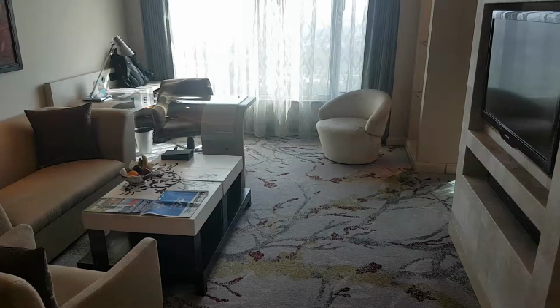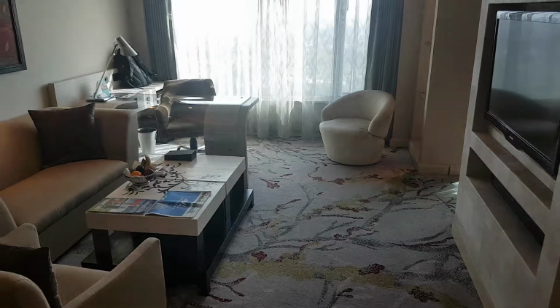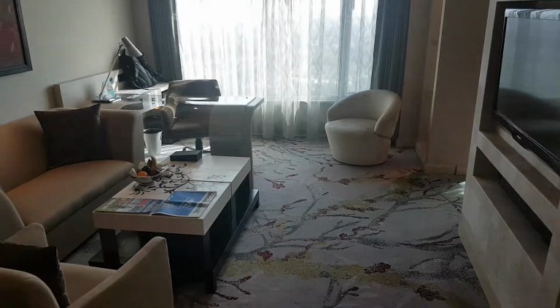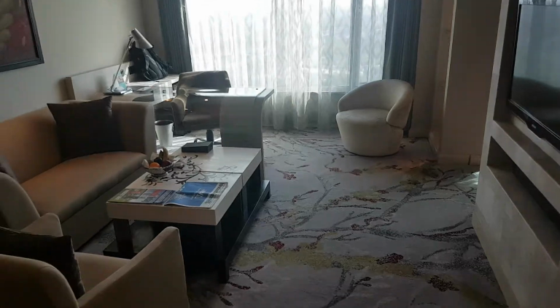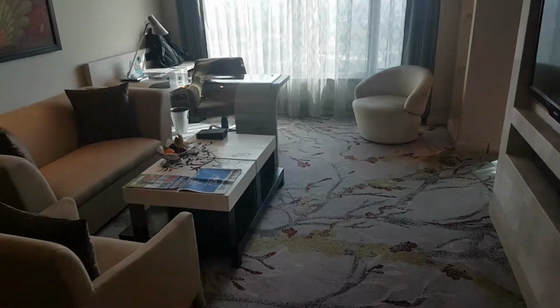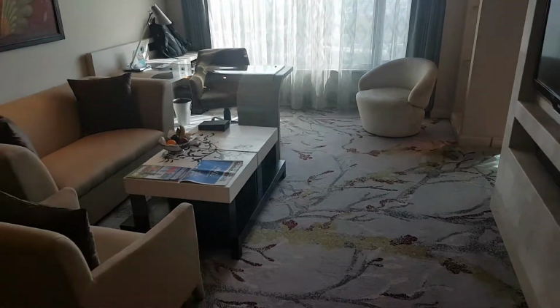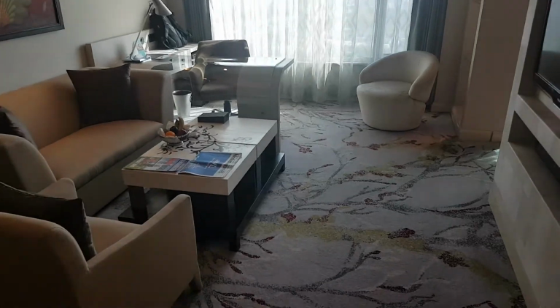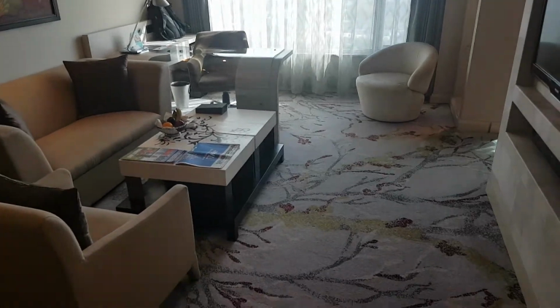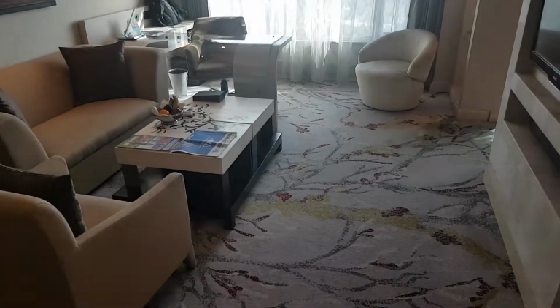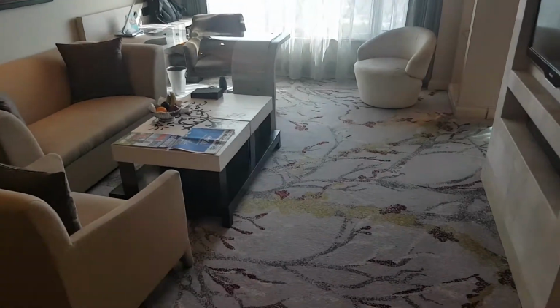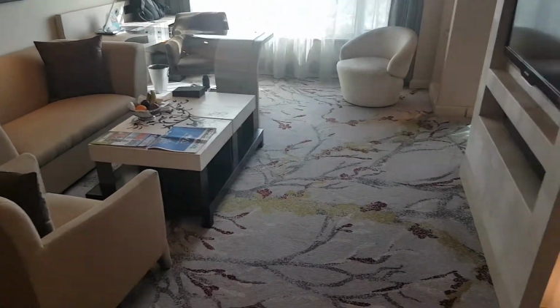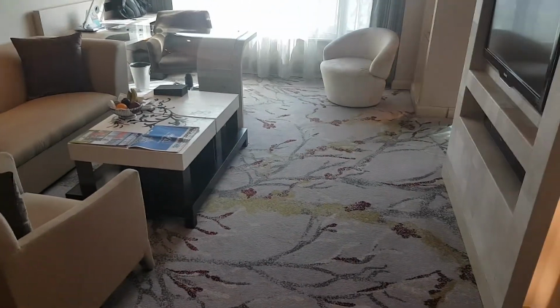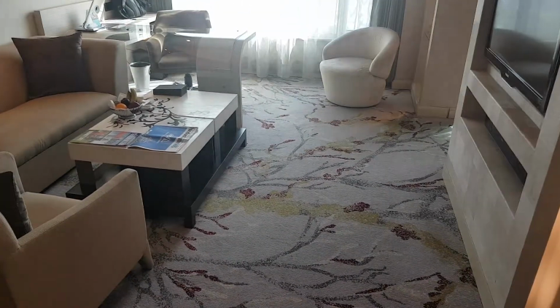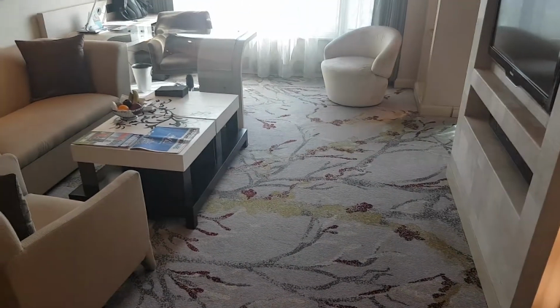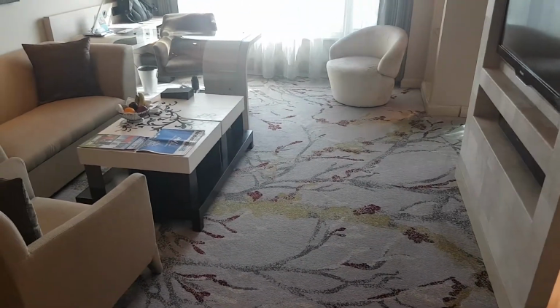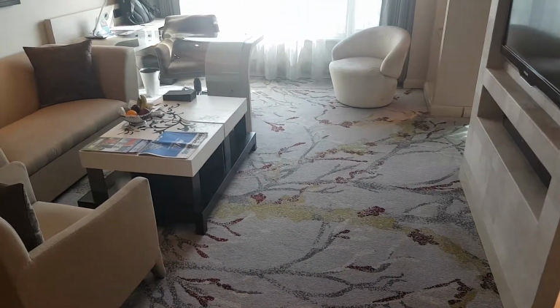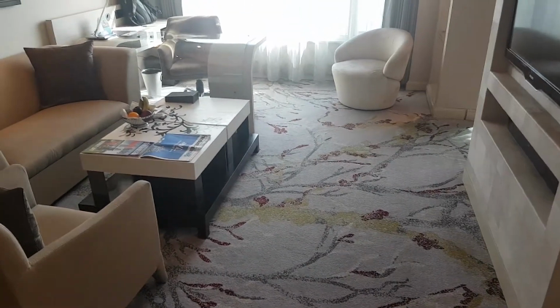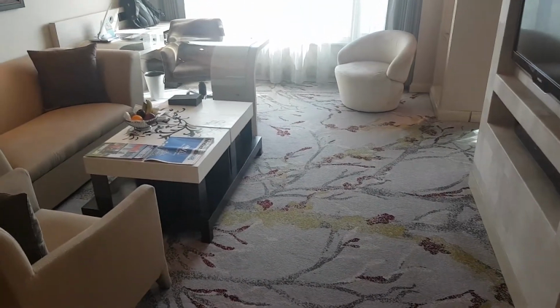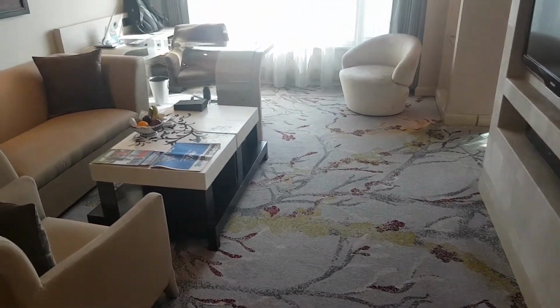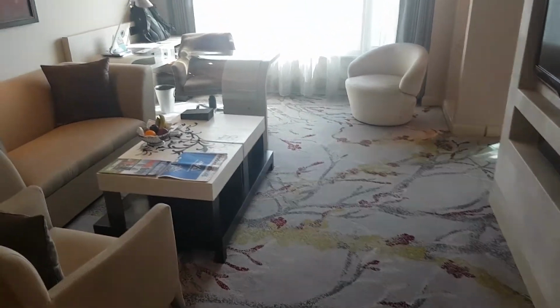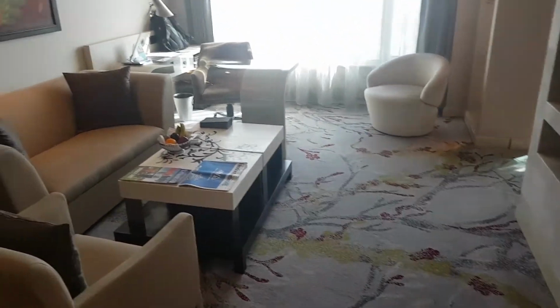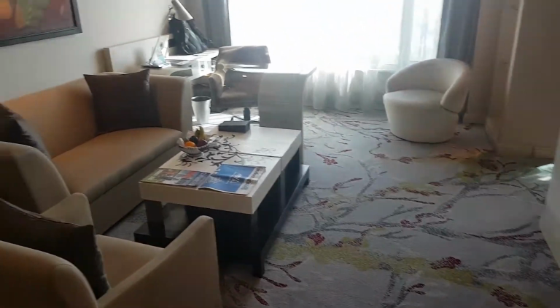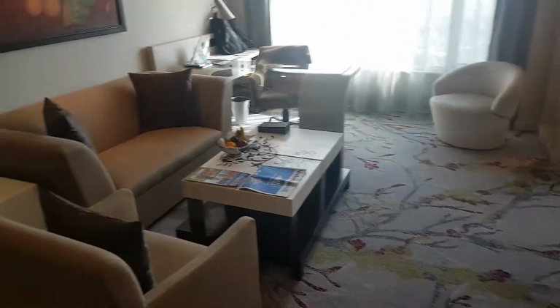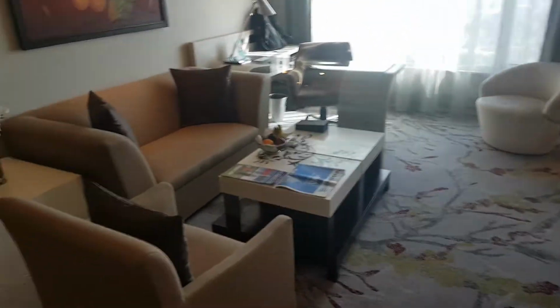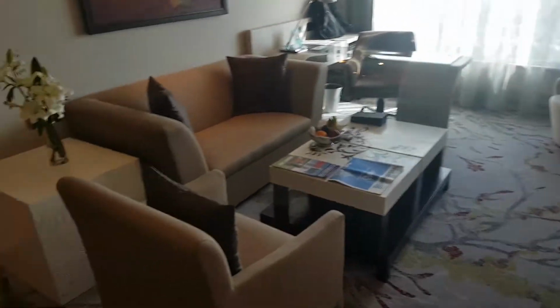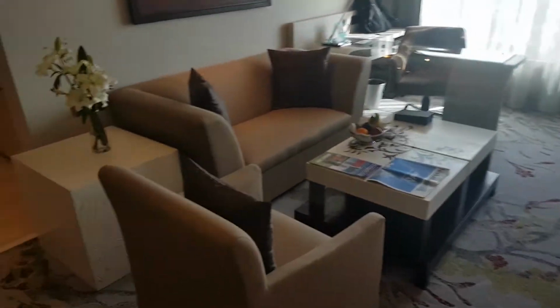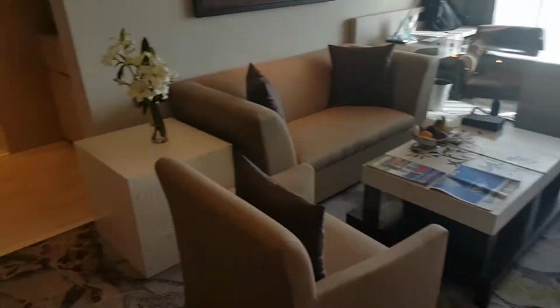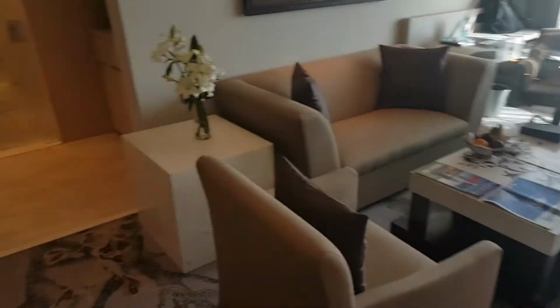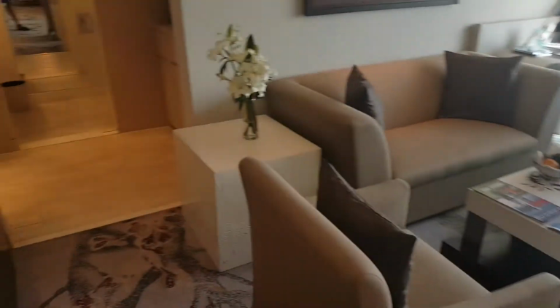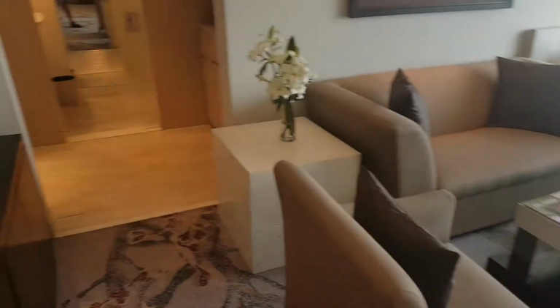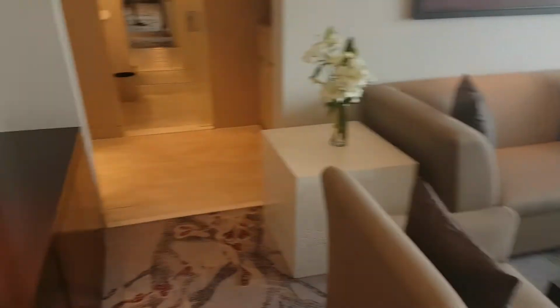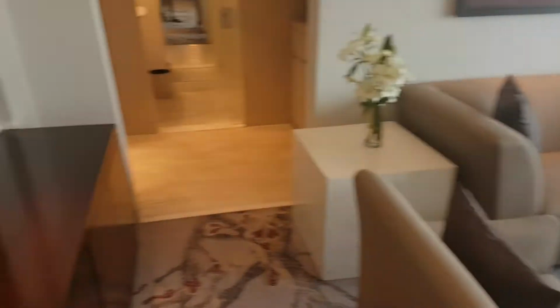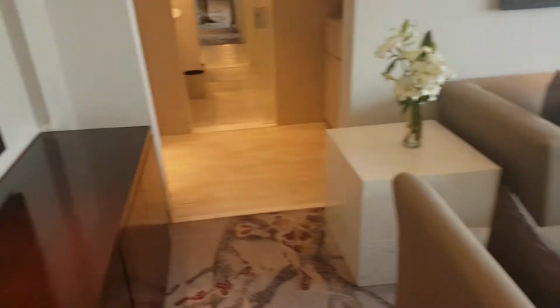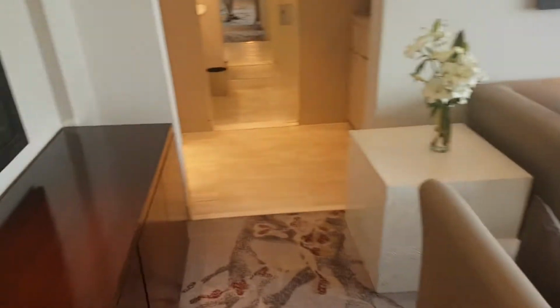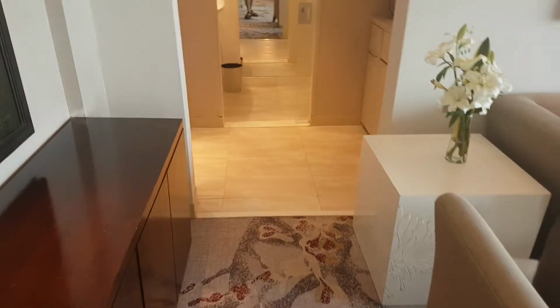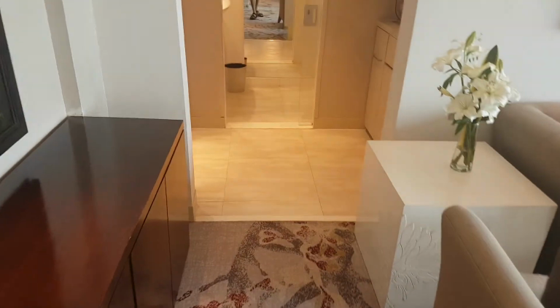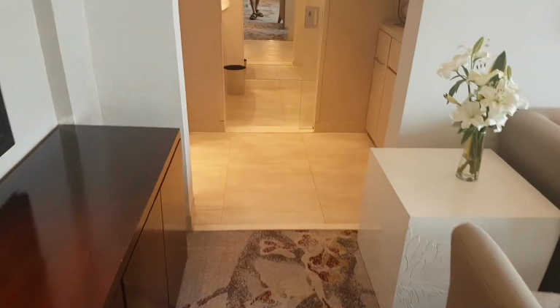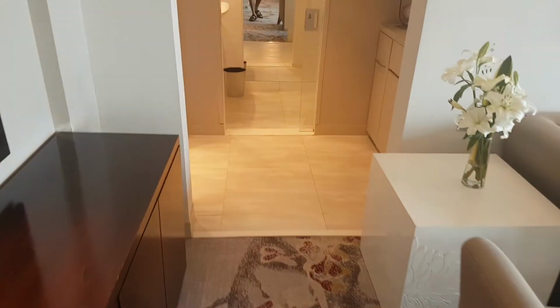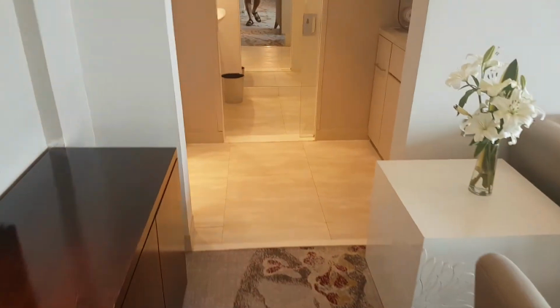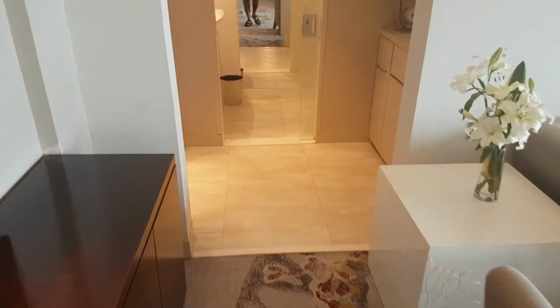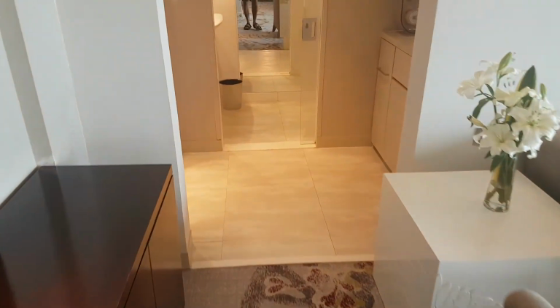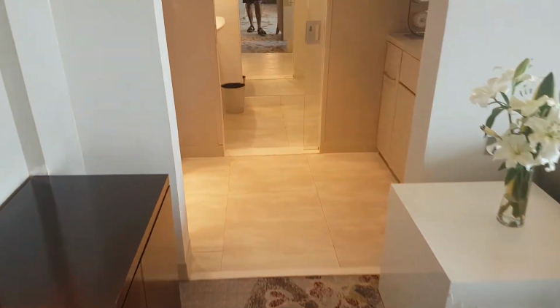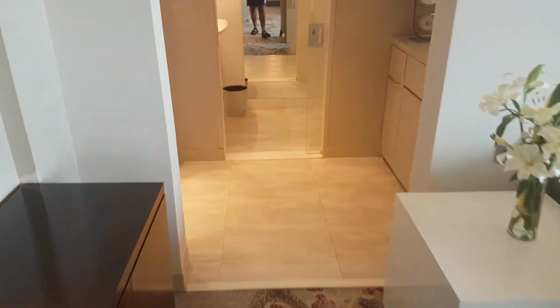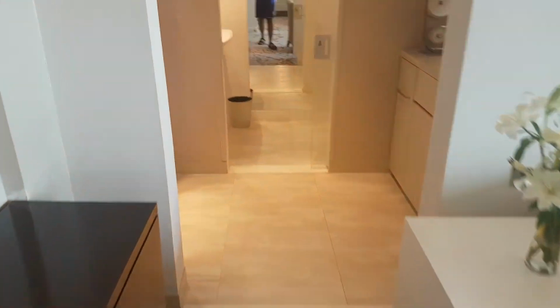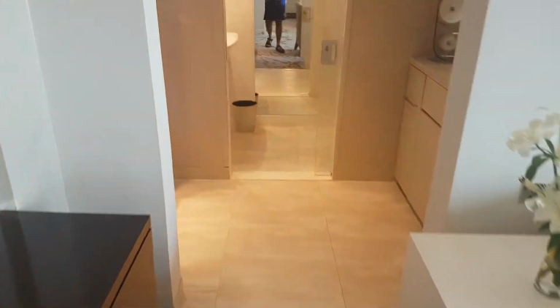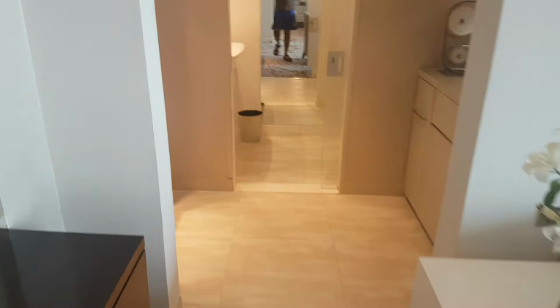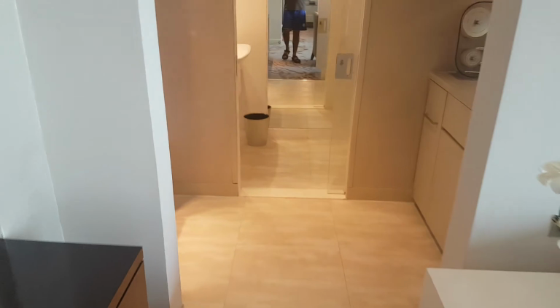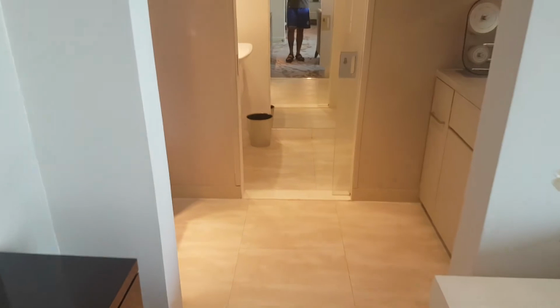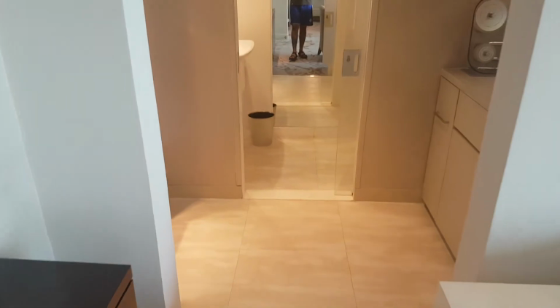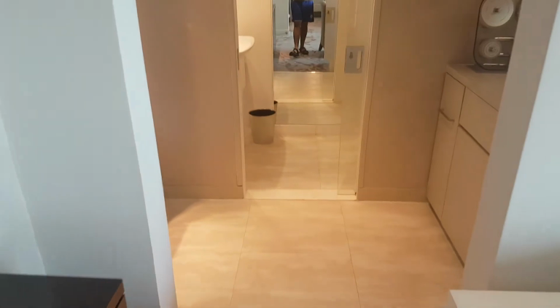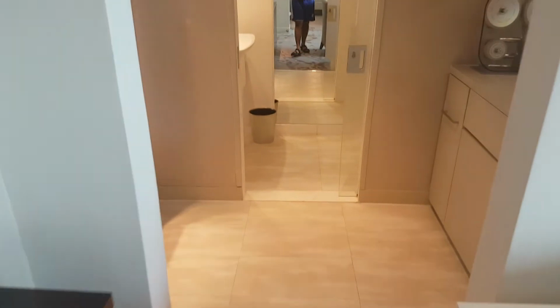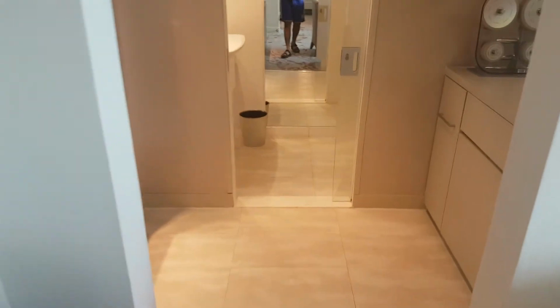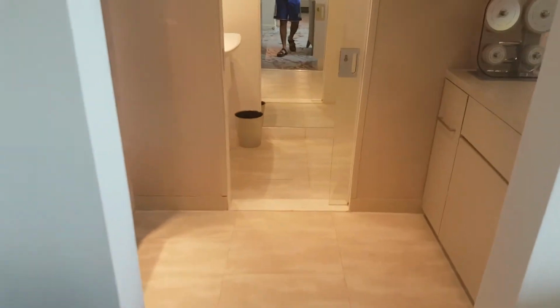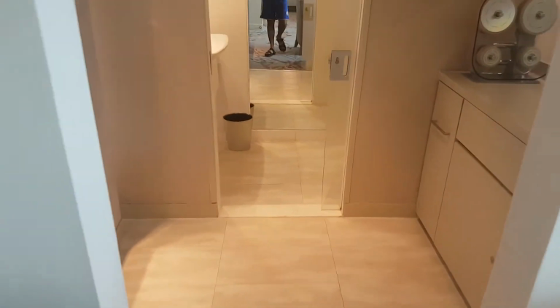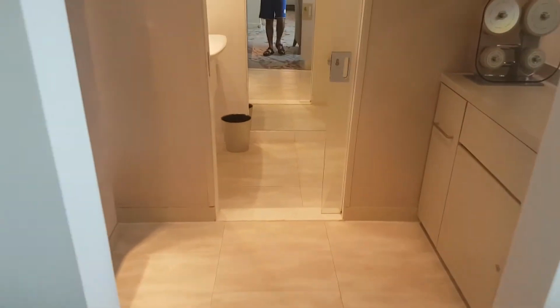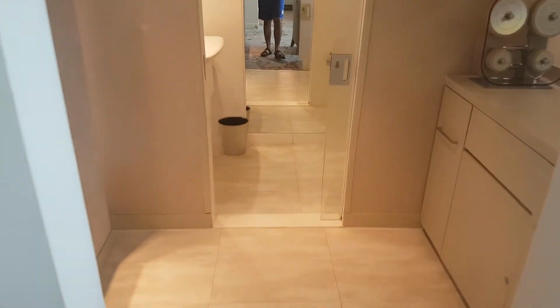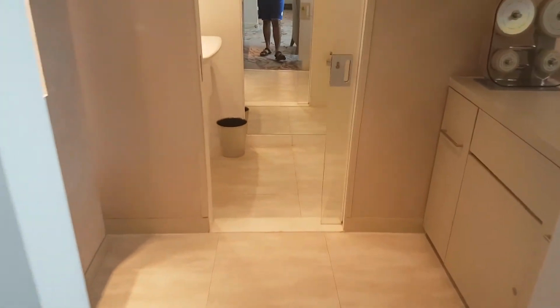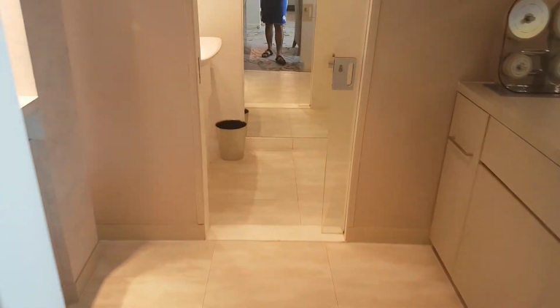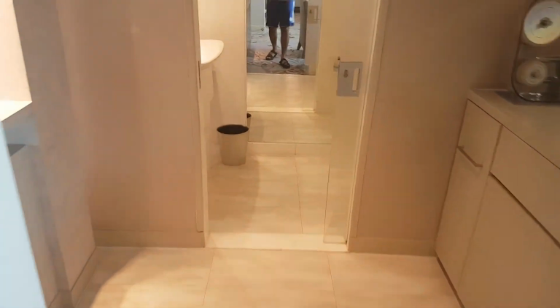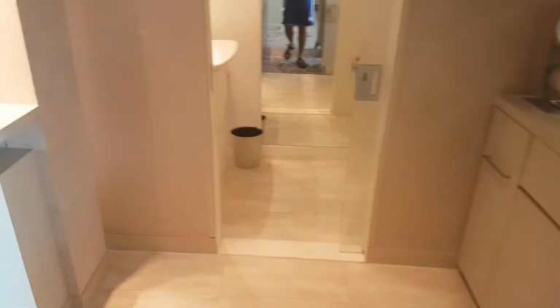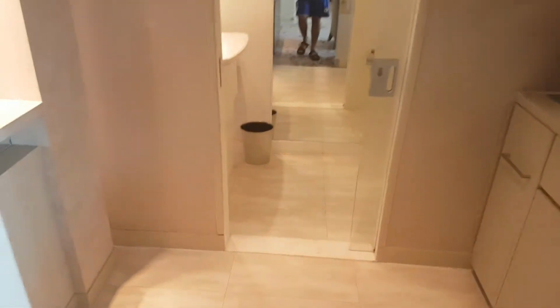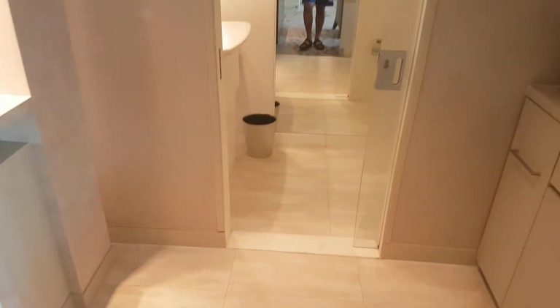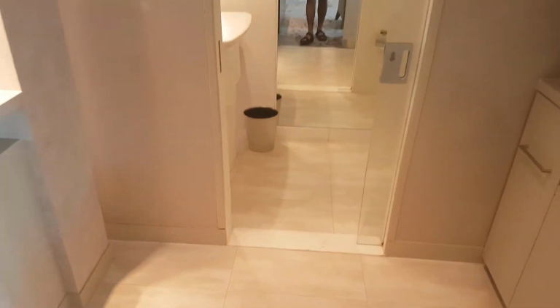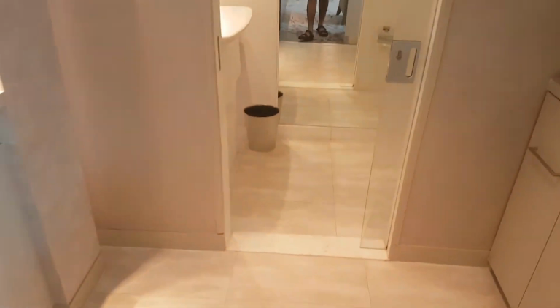This is the living room. As you turn left, the wash area, the half-bathroom.